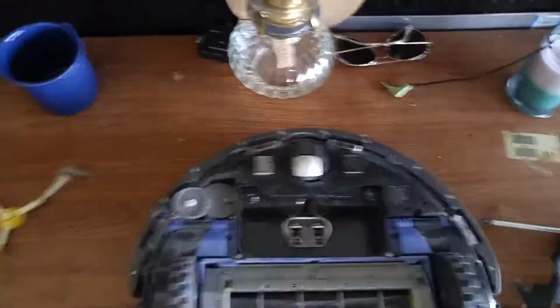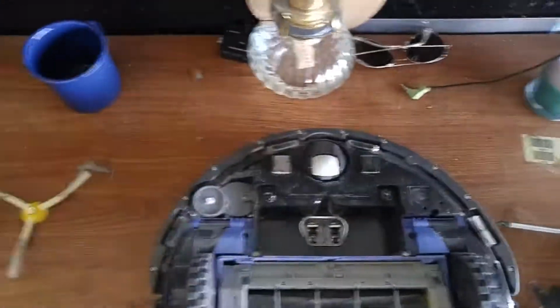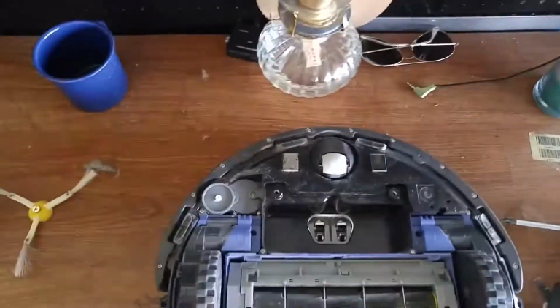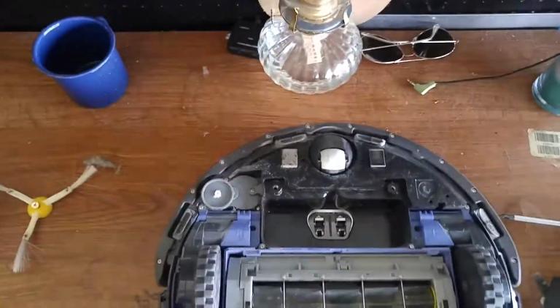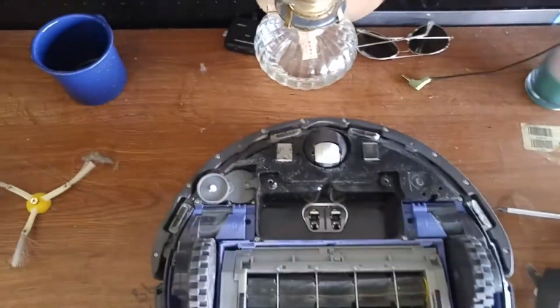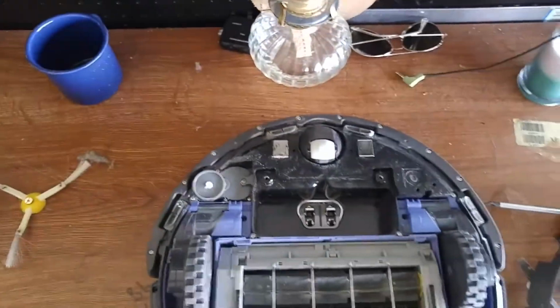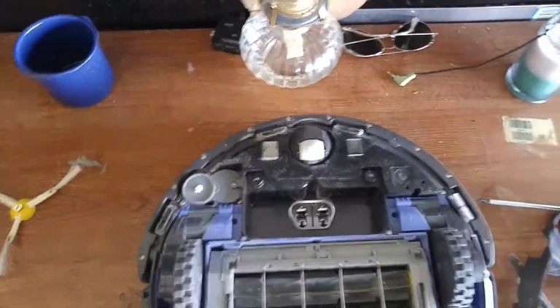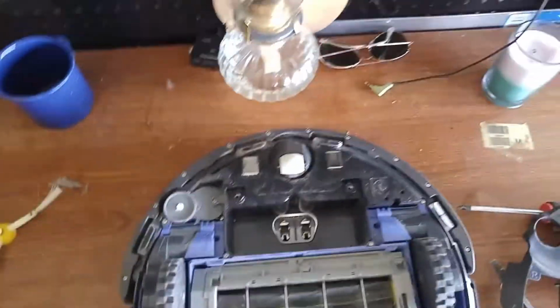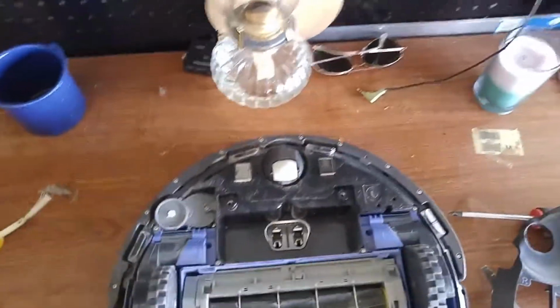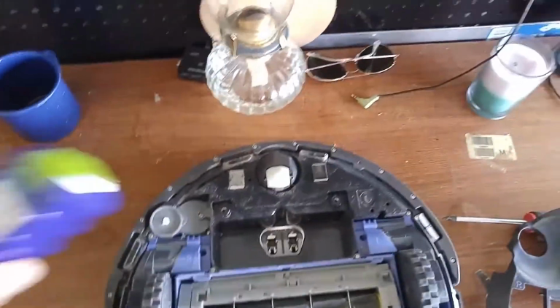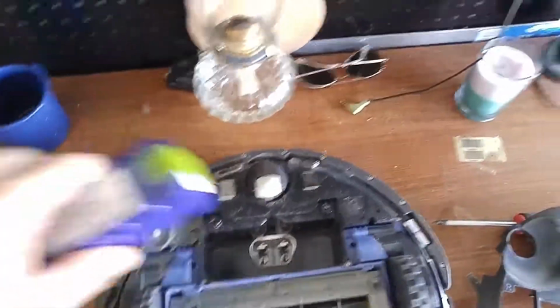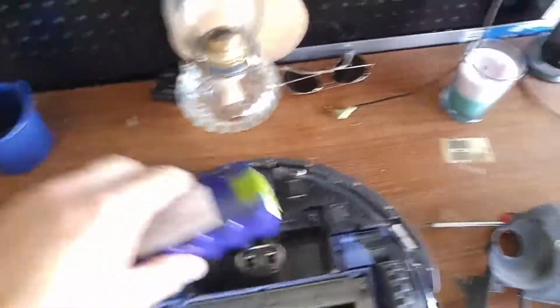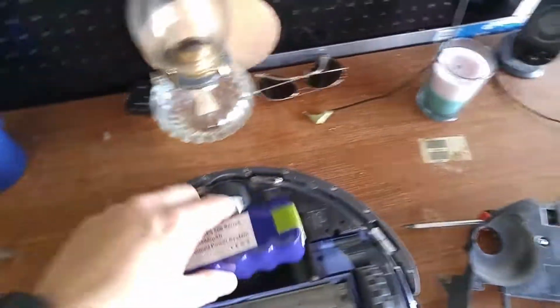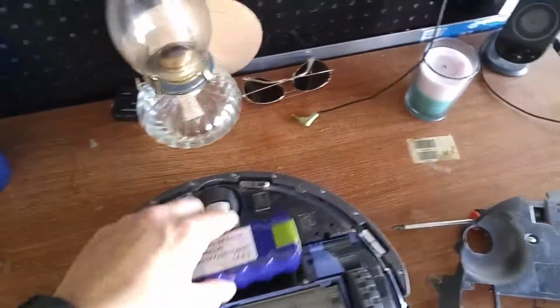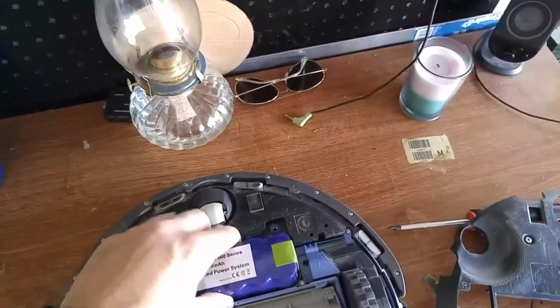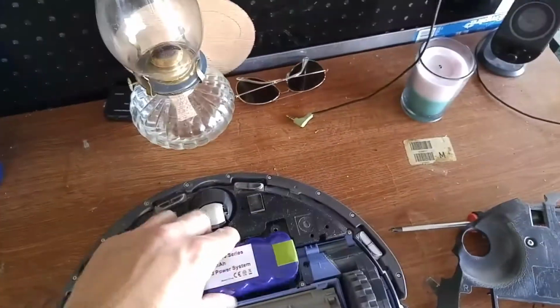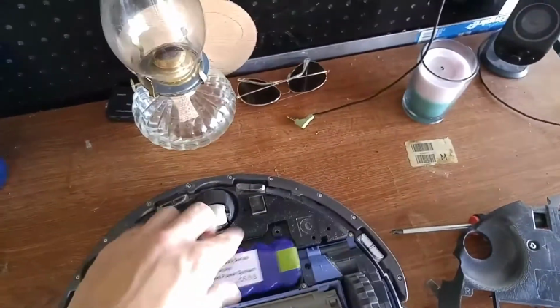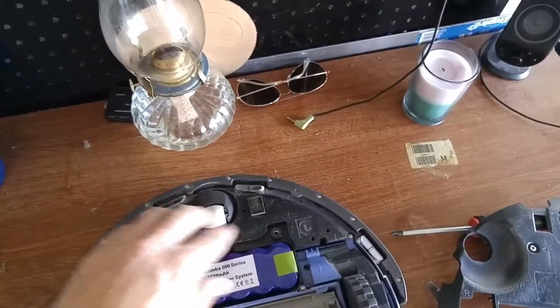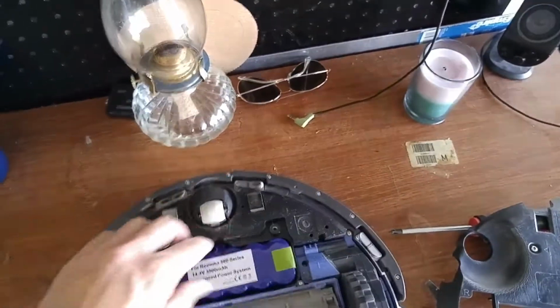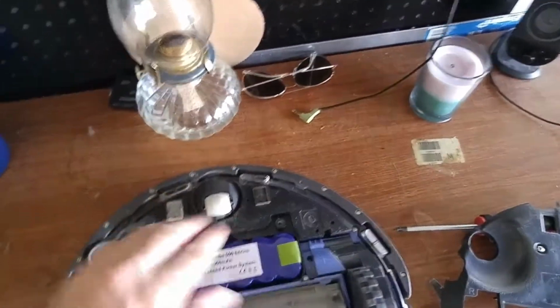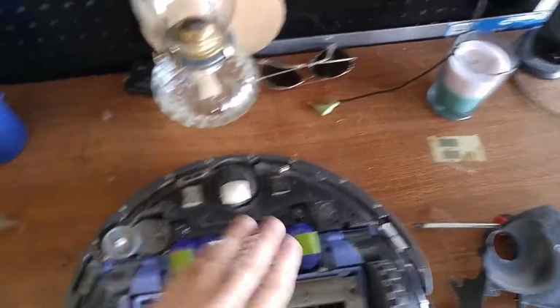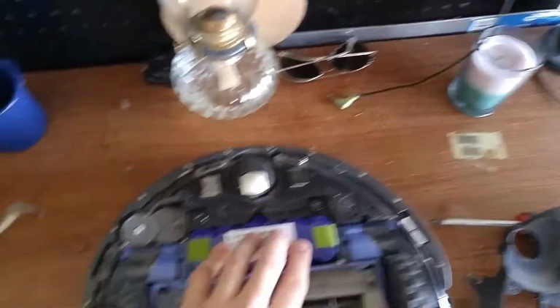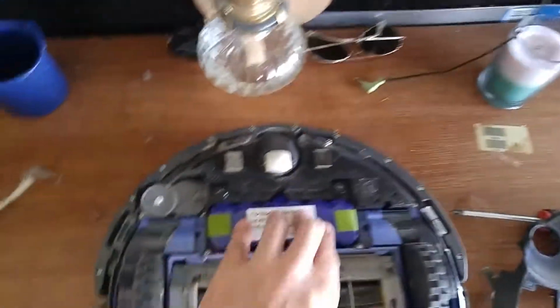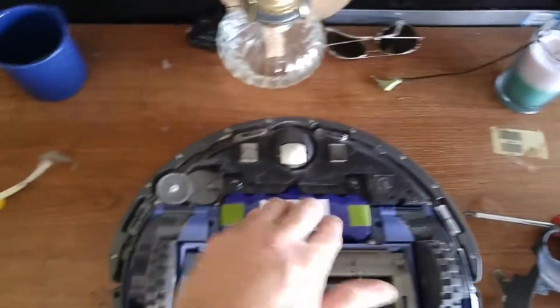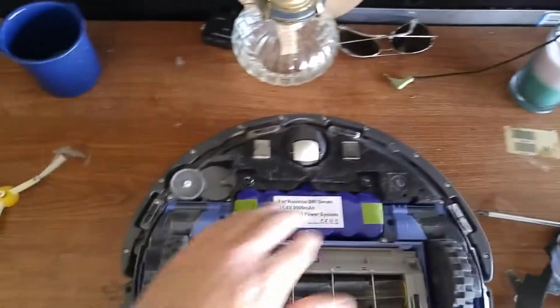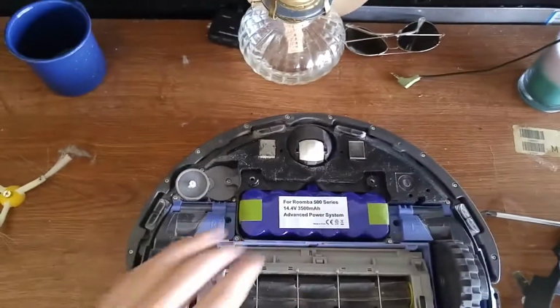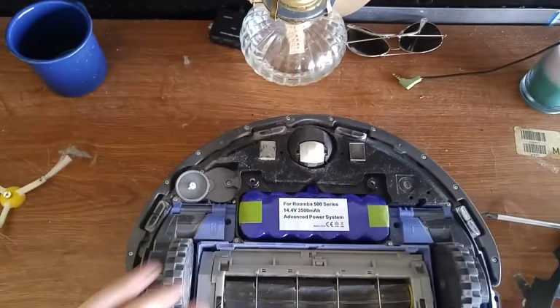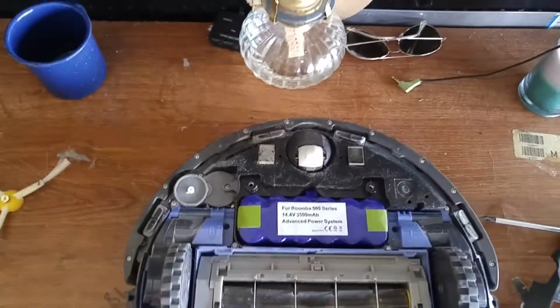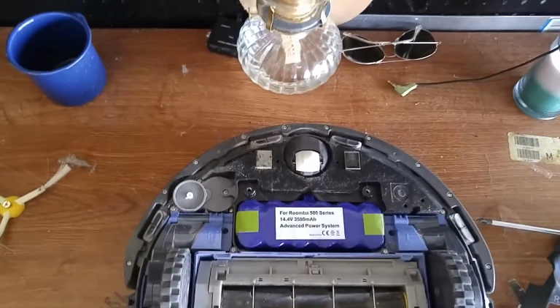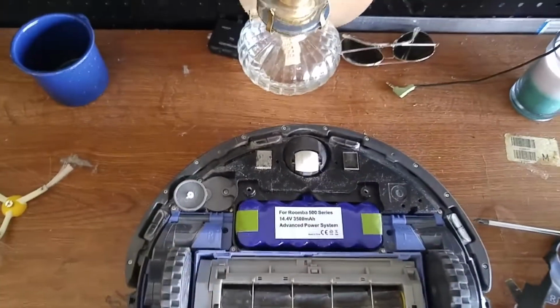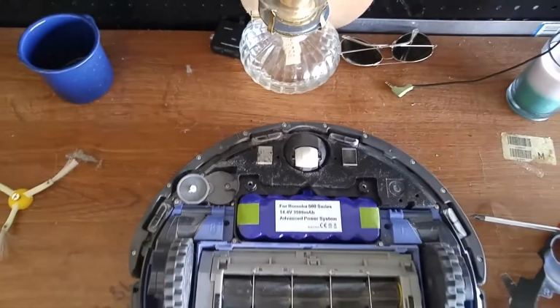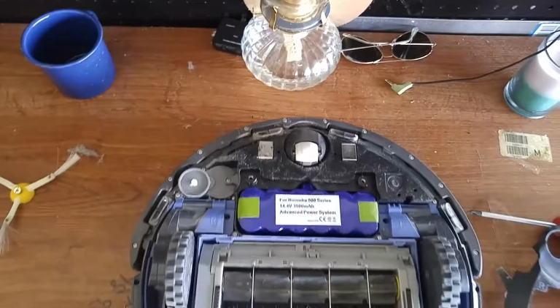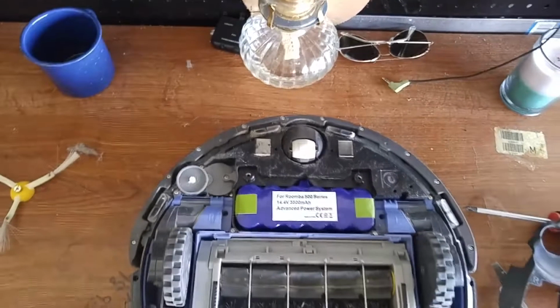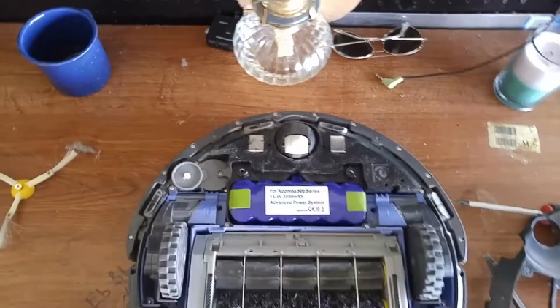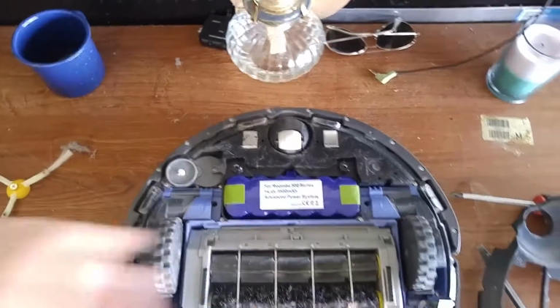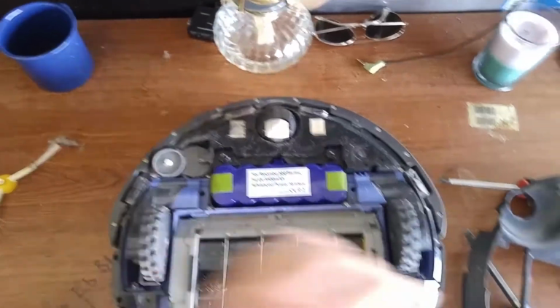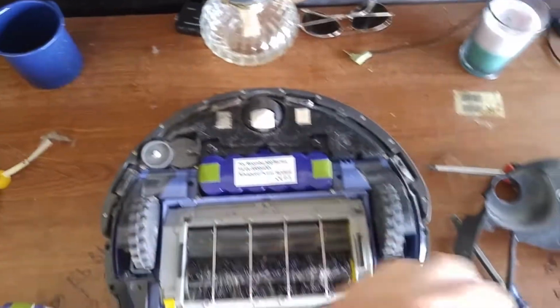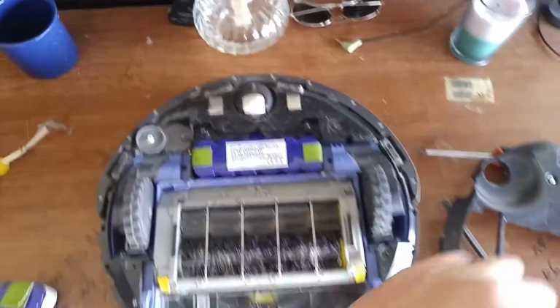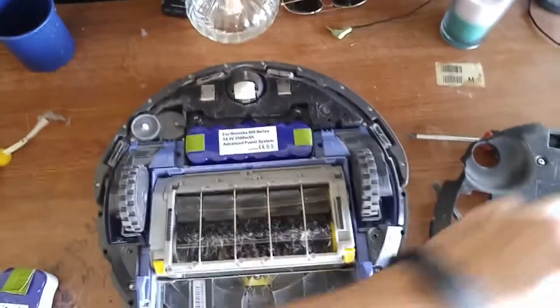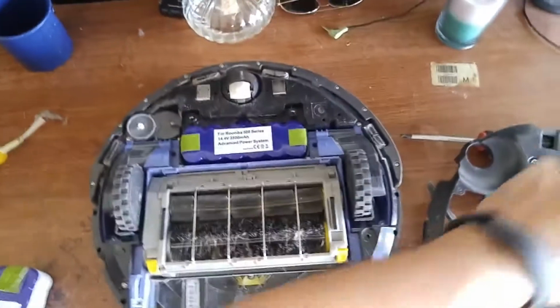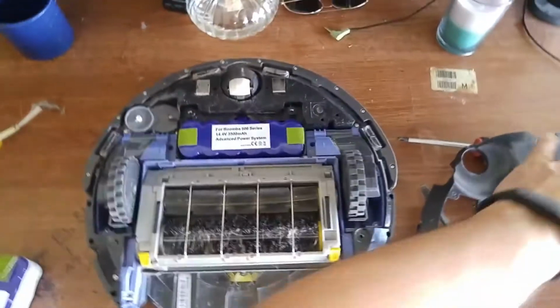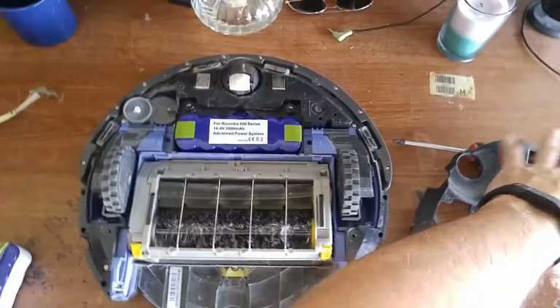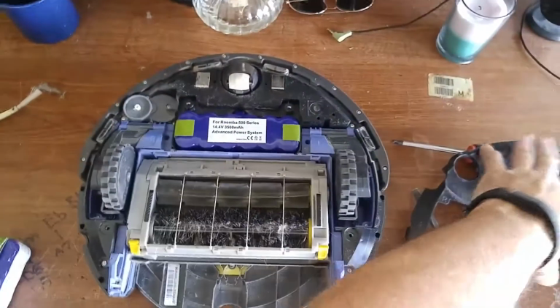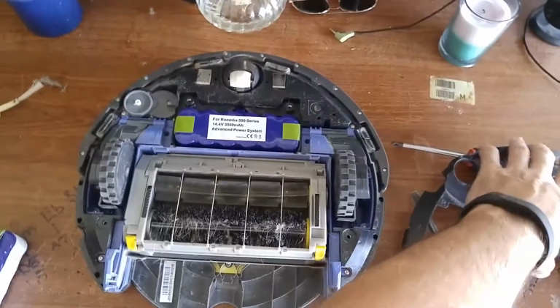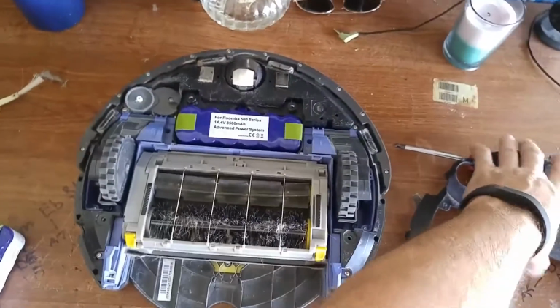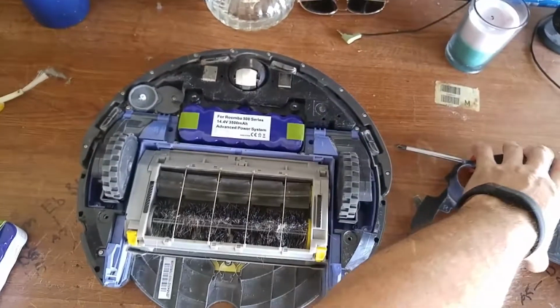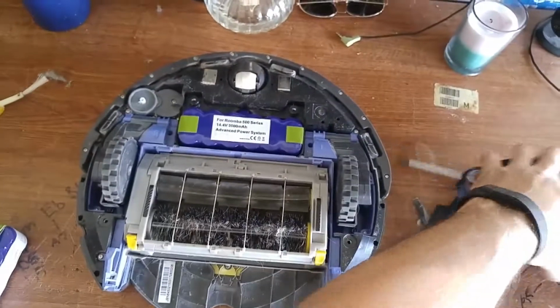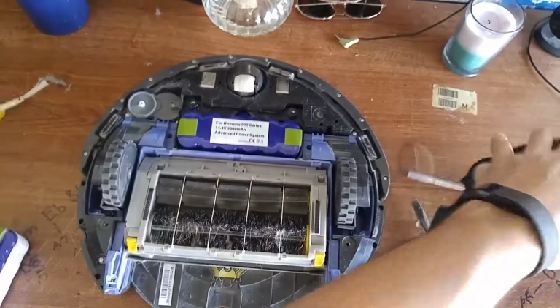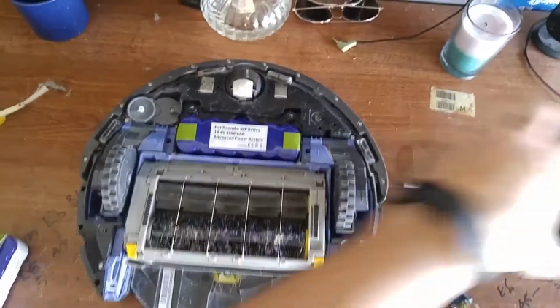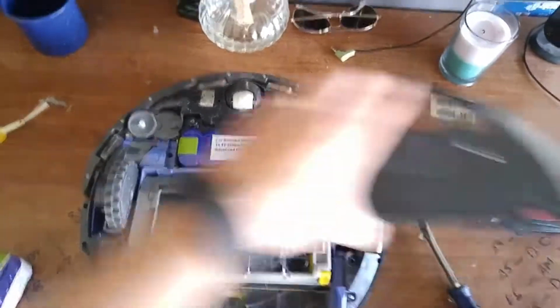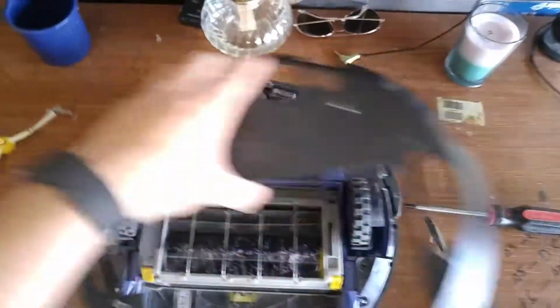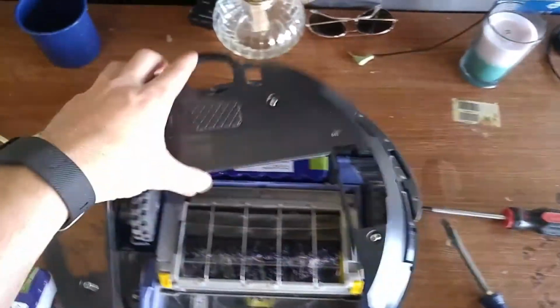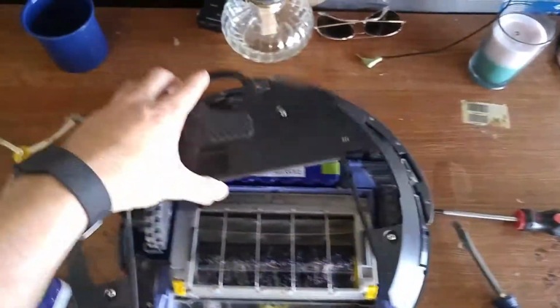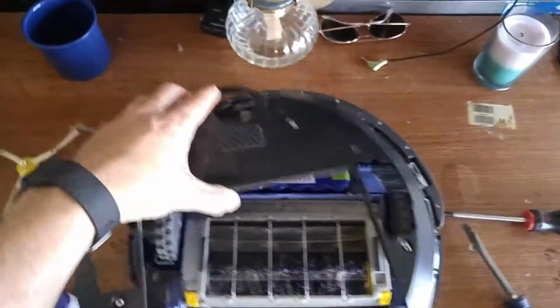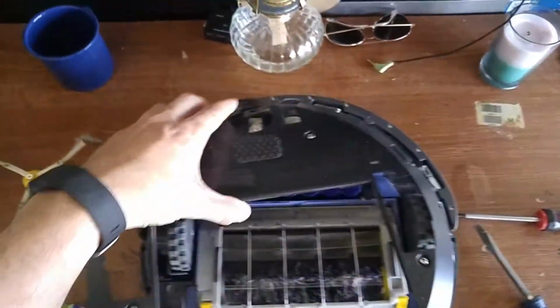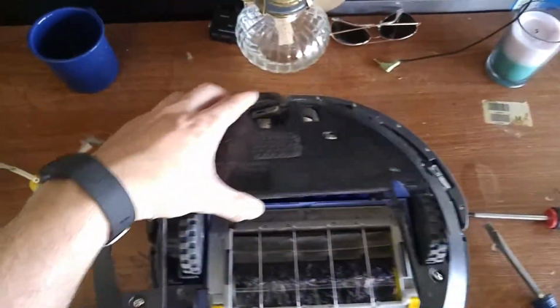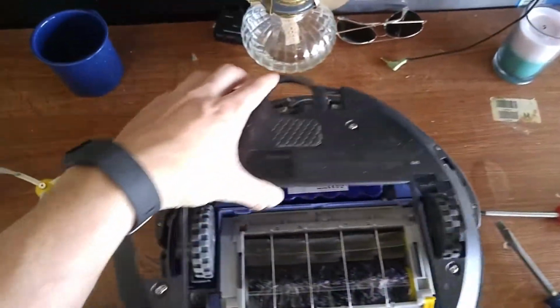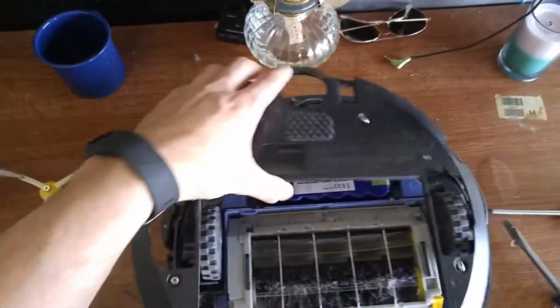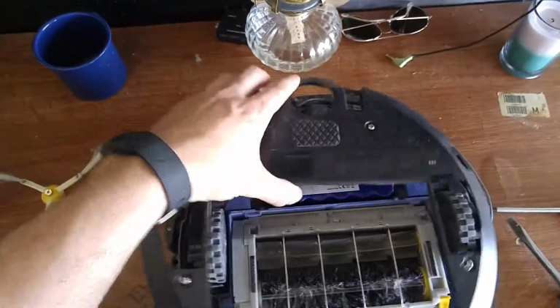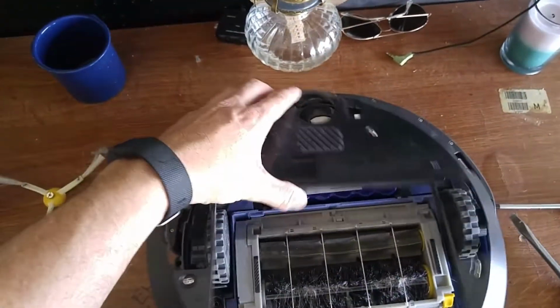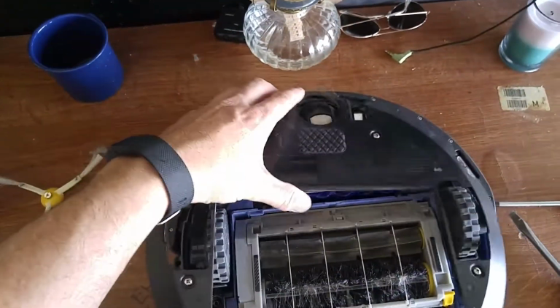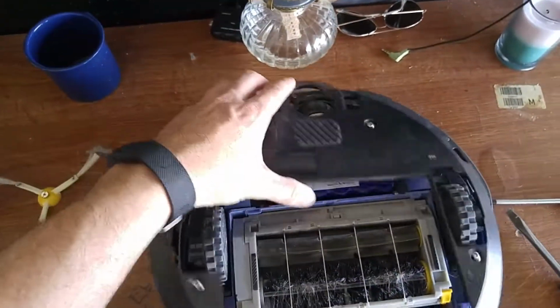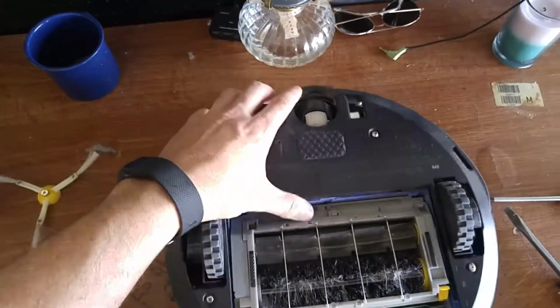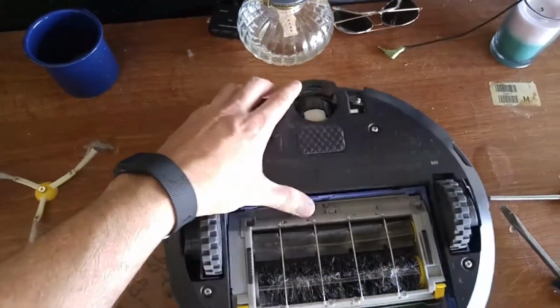Pull your battery out, put your new one in, reassemble, and that is it.